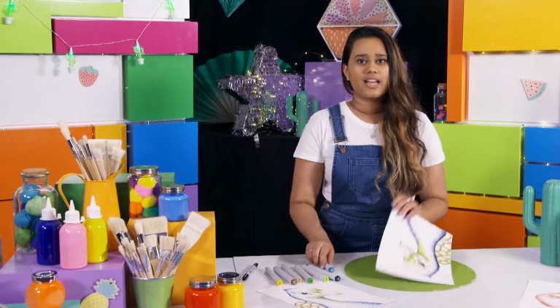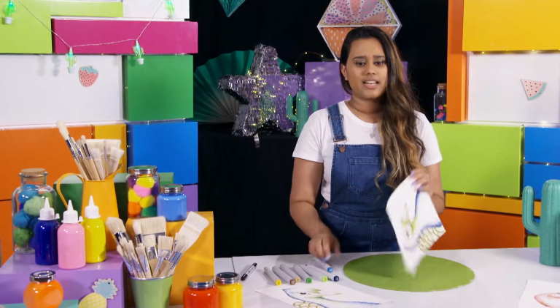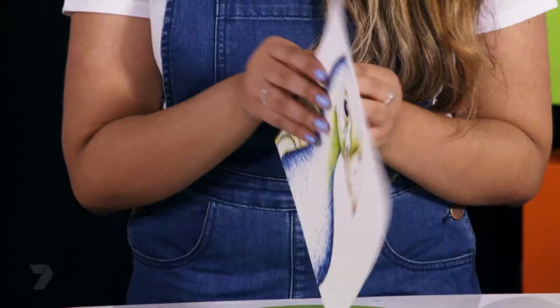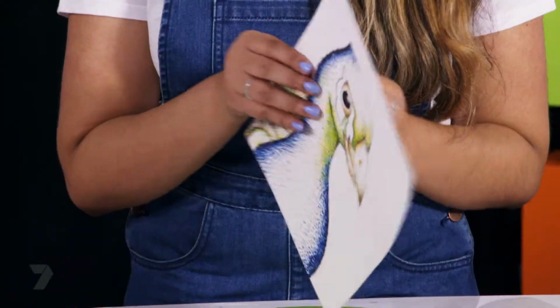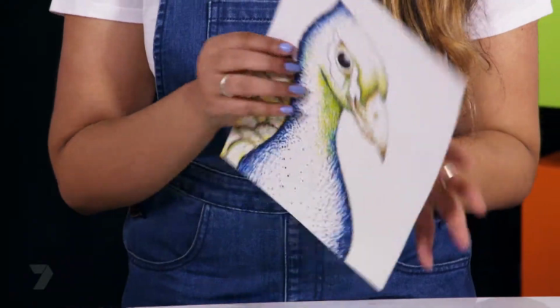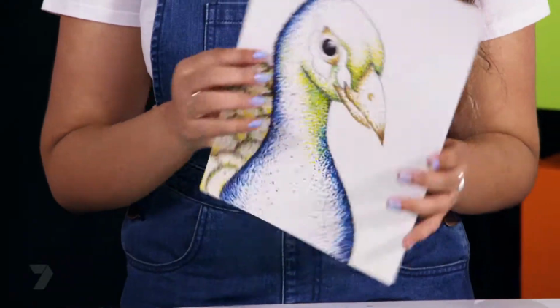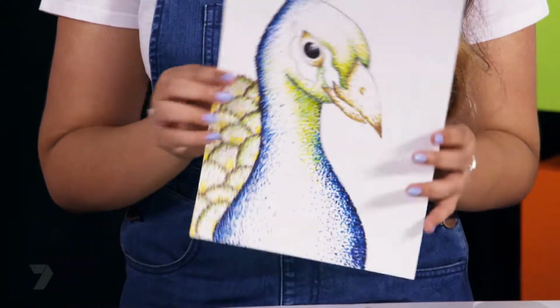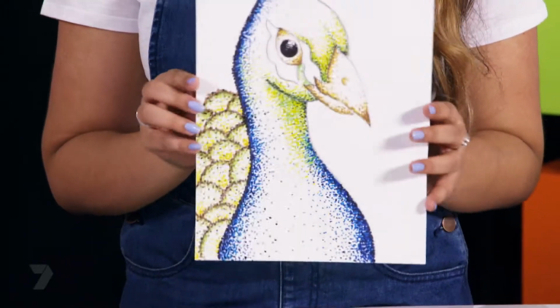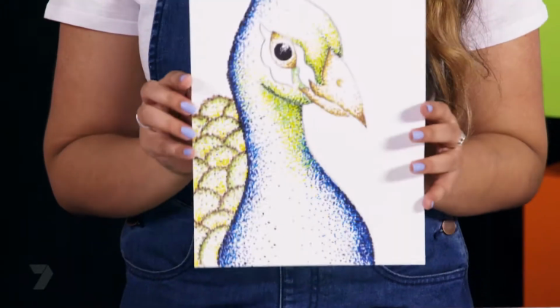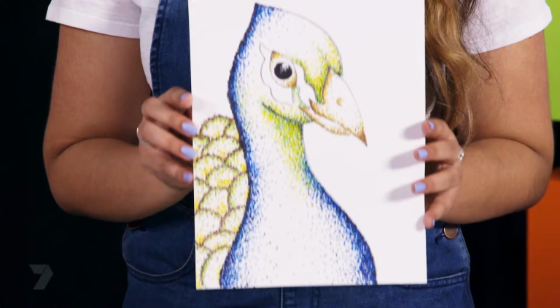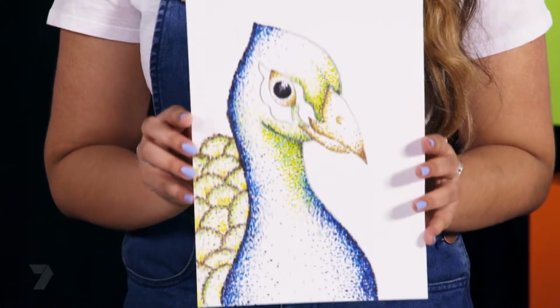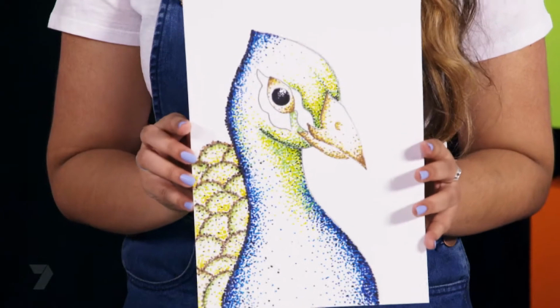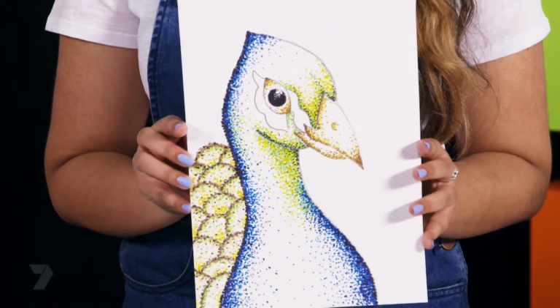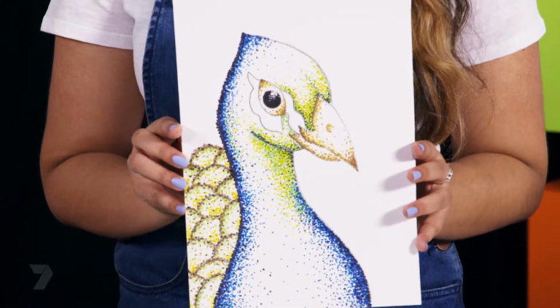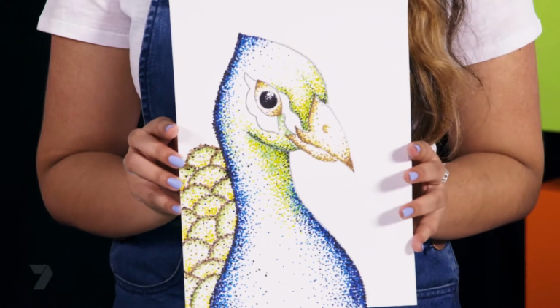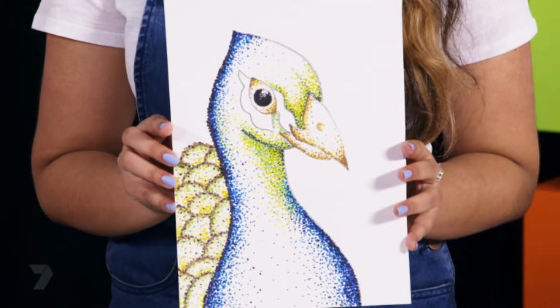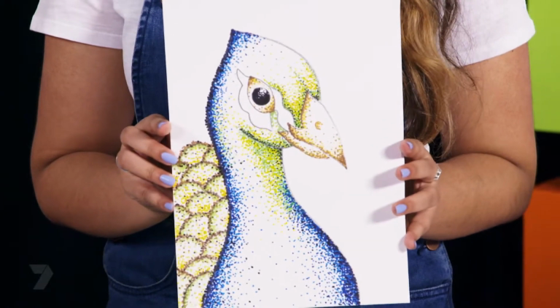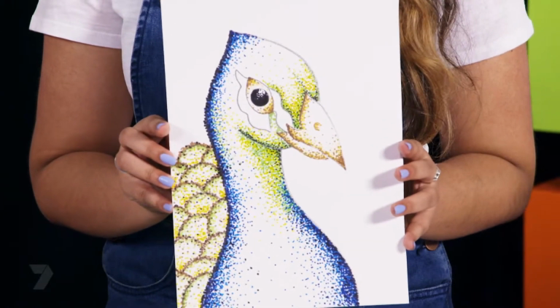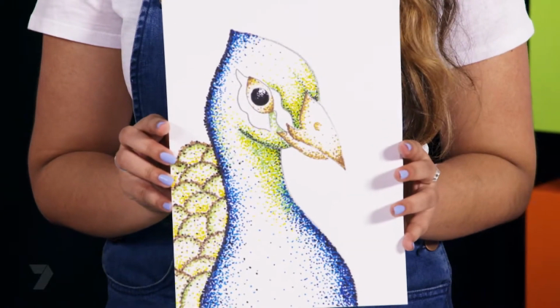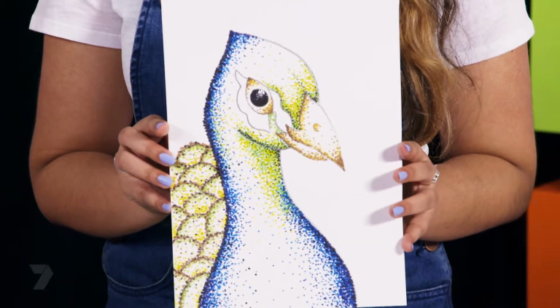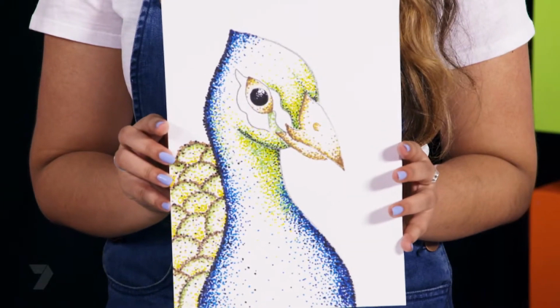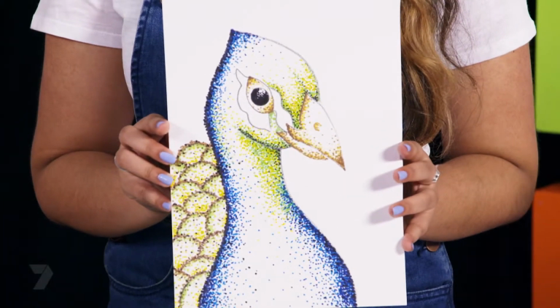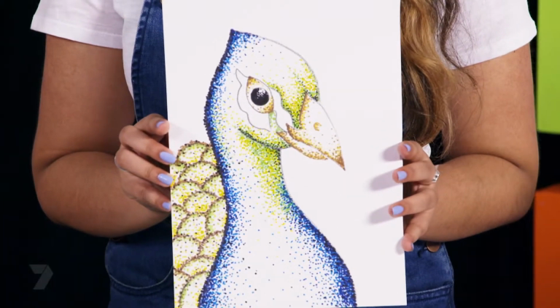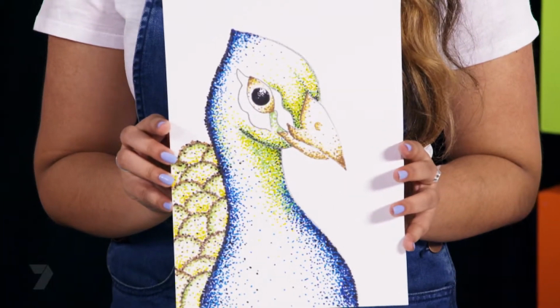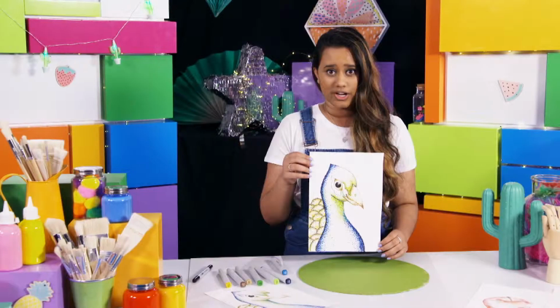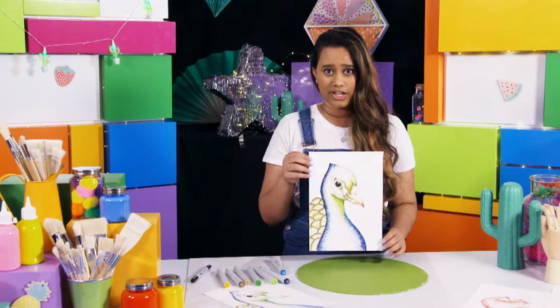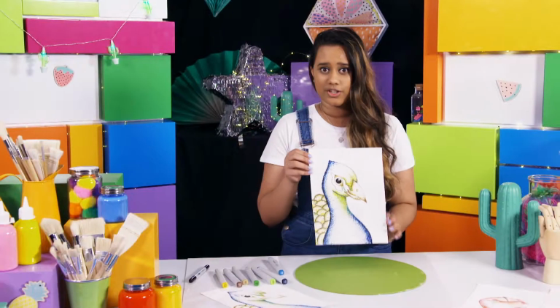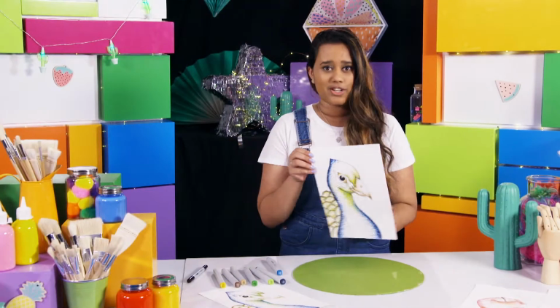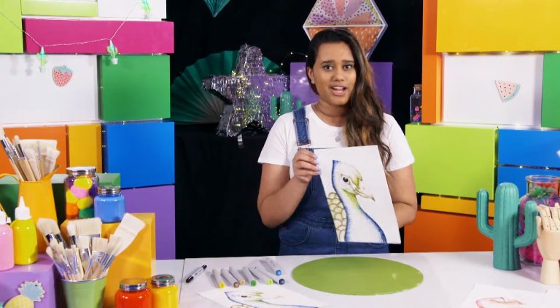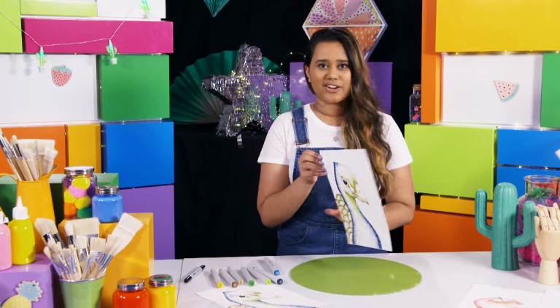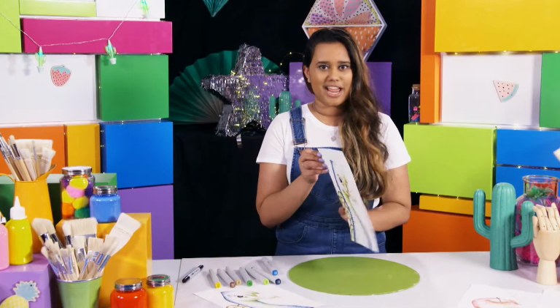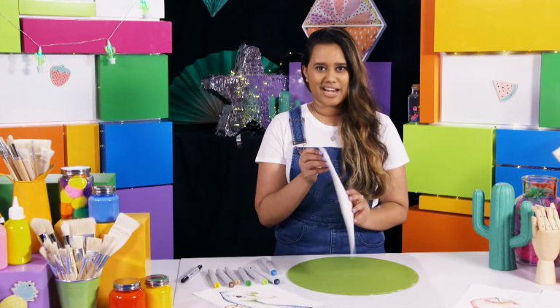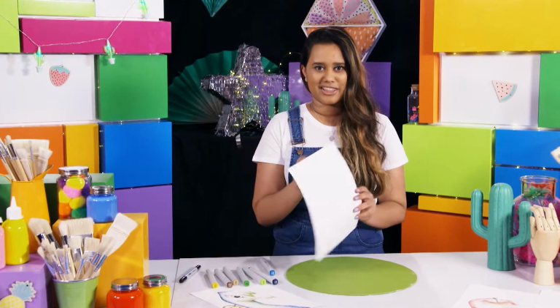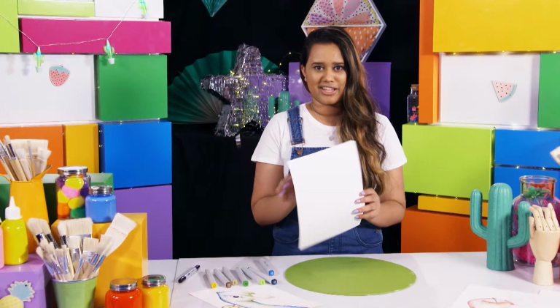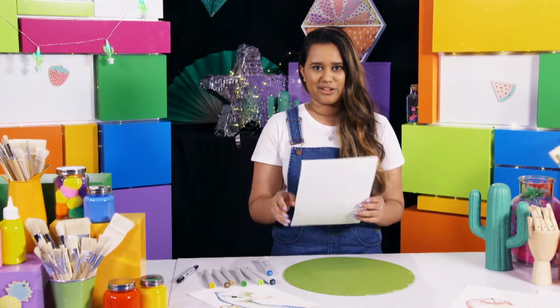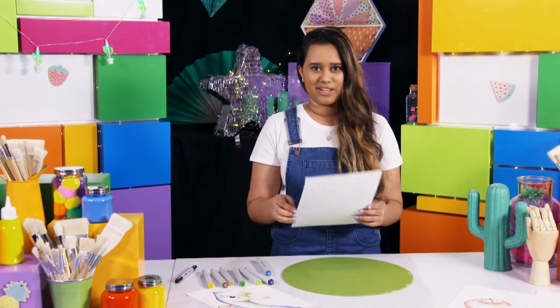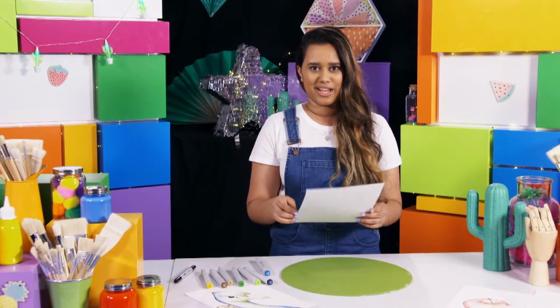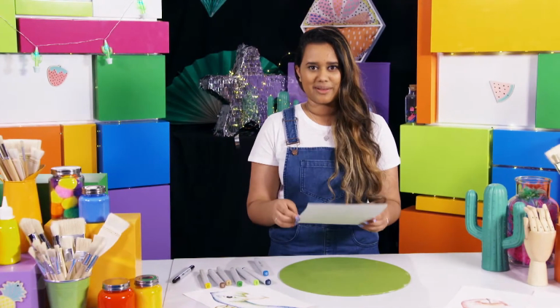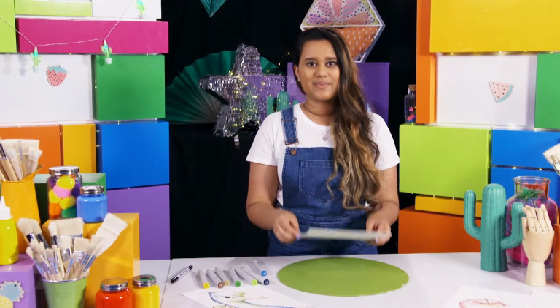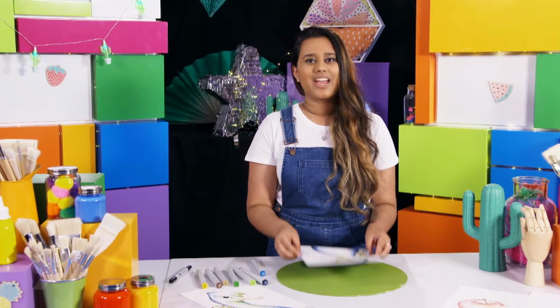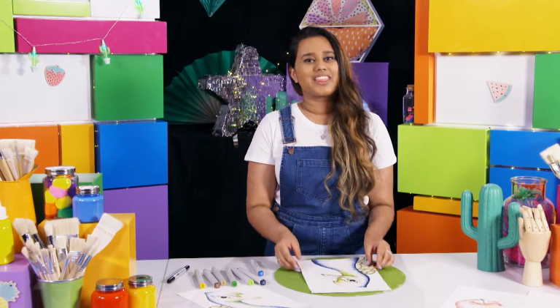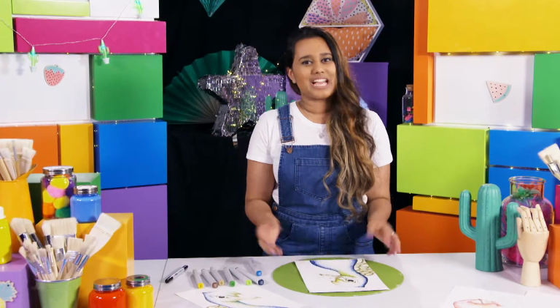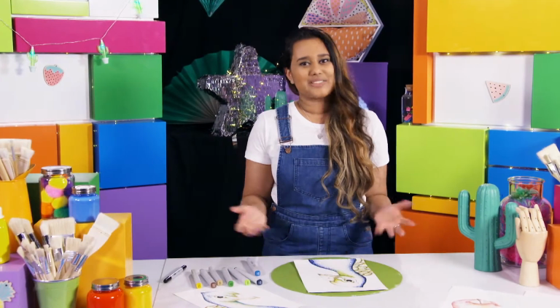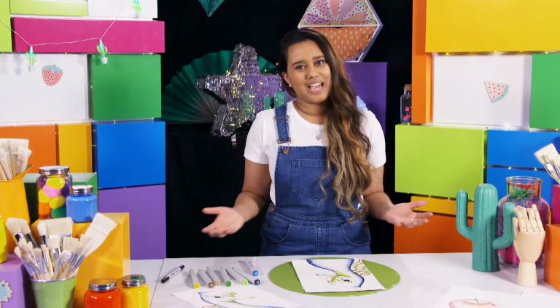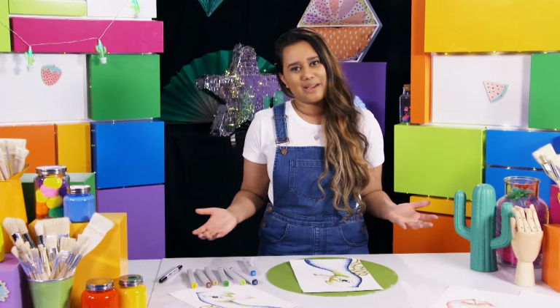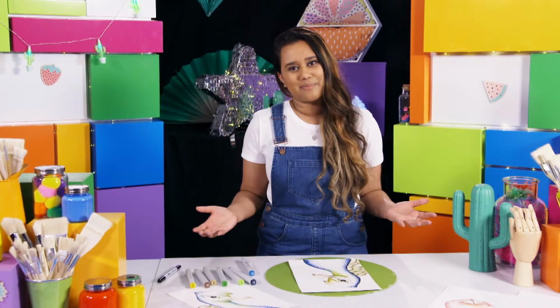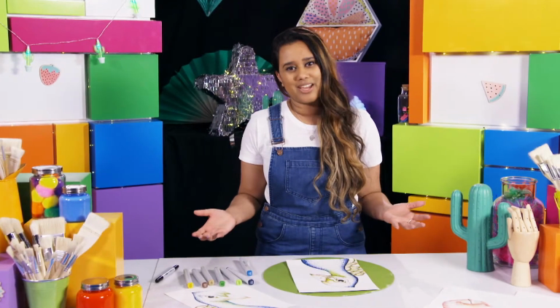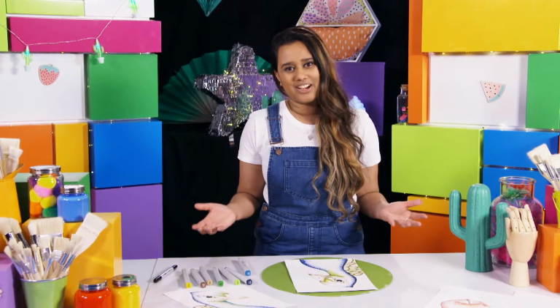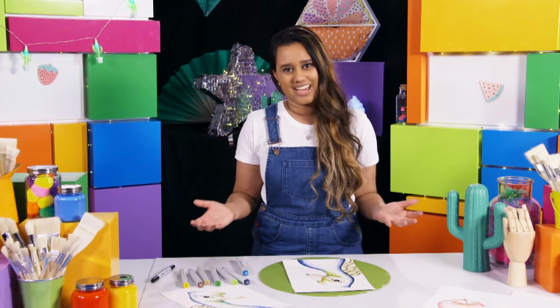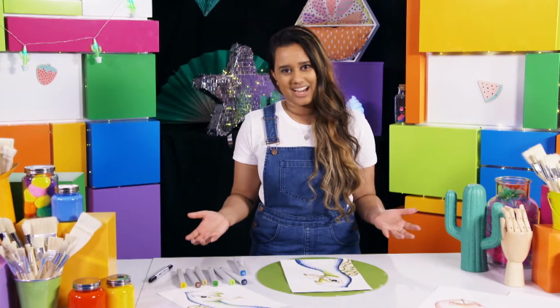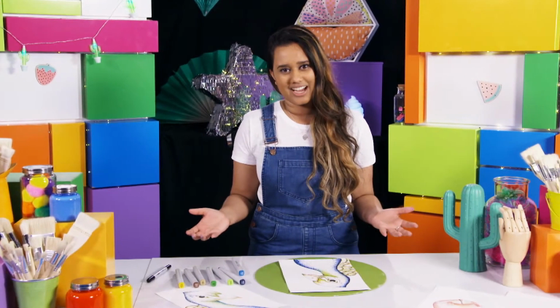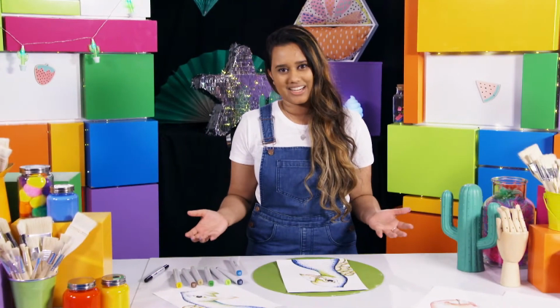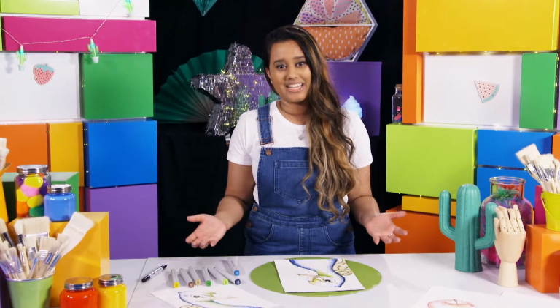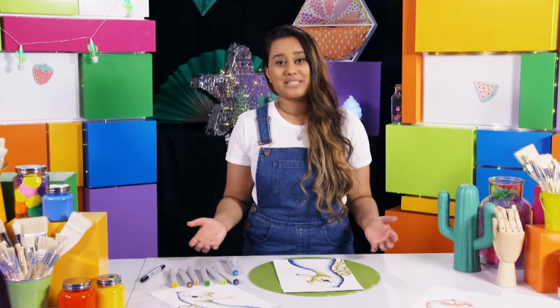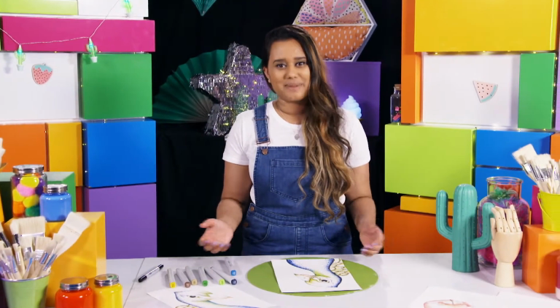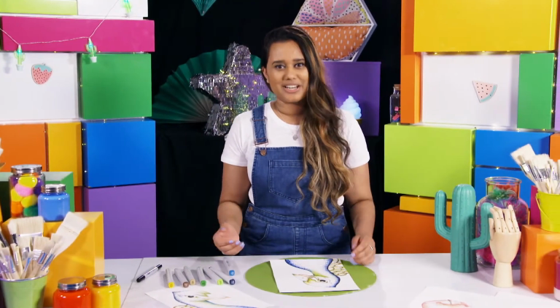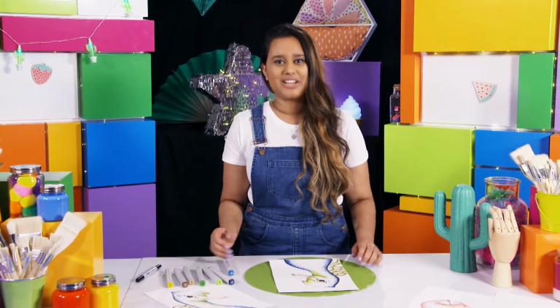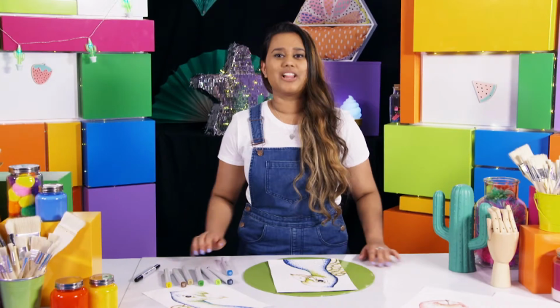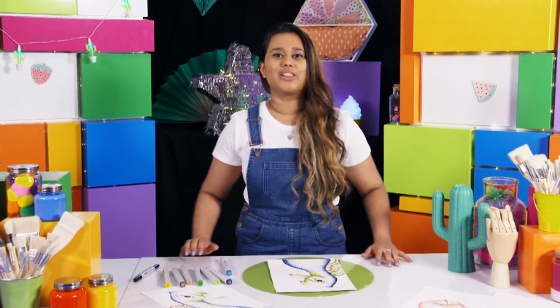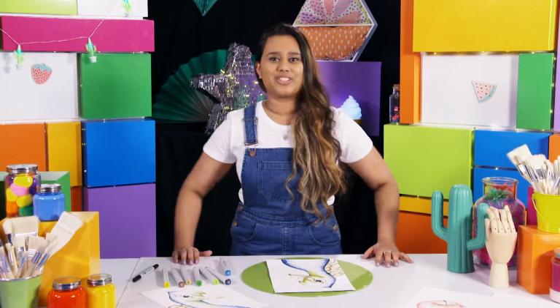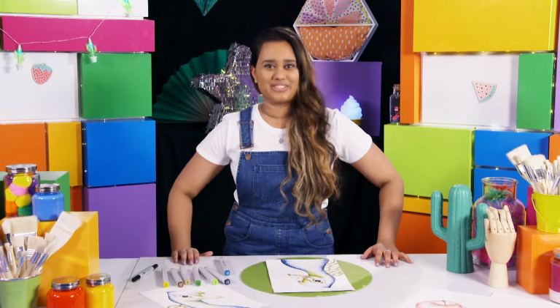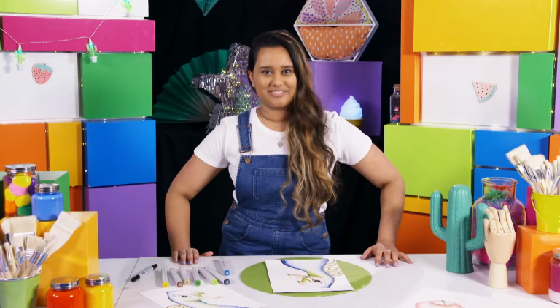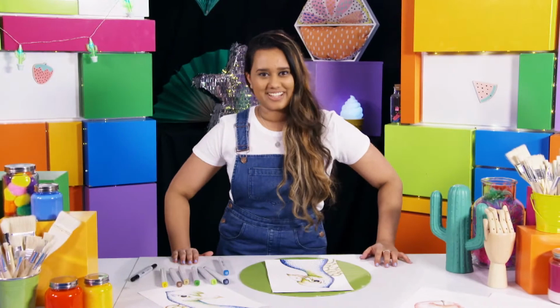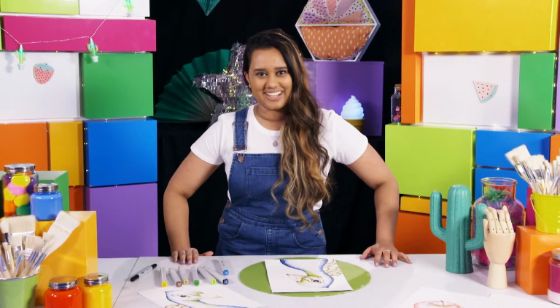You don't have to use this technique for just this drawing — you can try it on anything you like. Thanks for having me on Get Arty. It's been lots of fun.